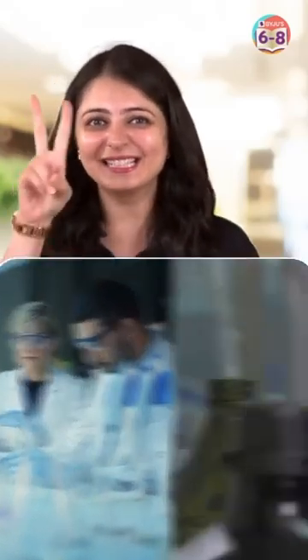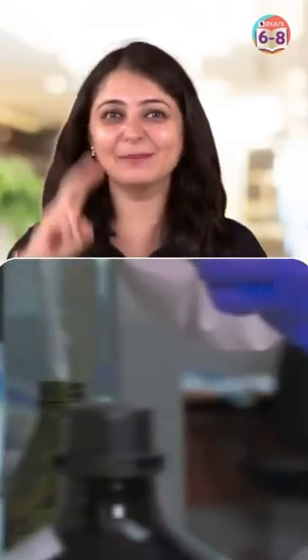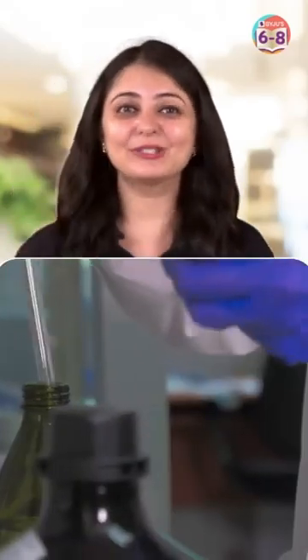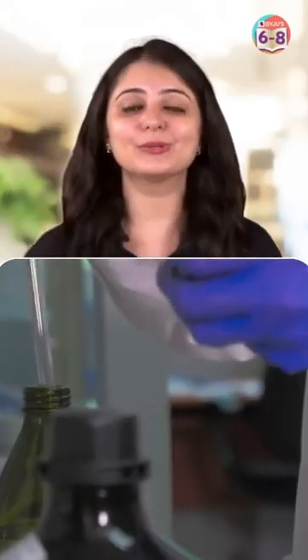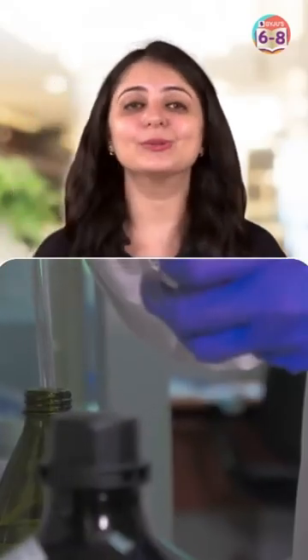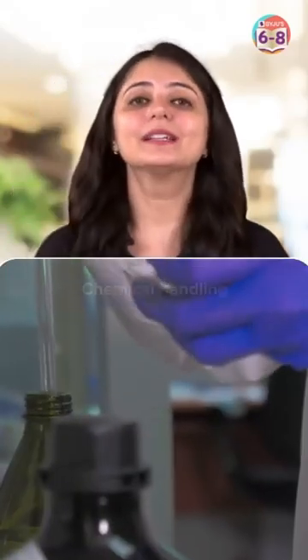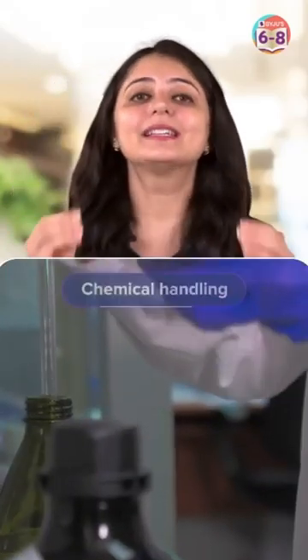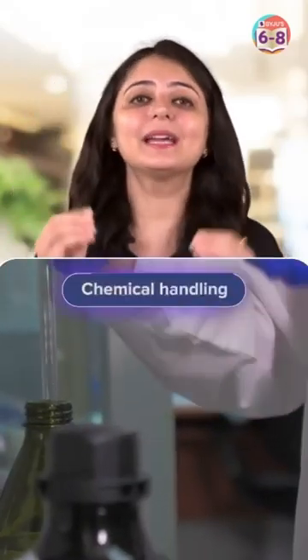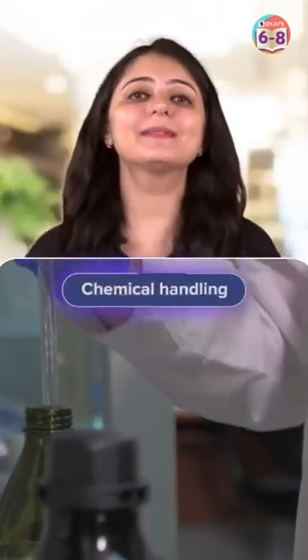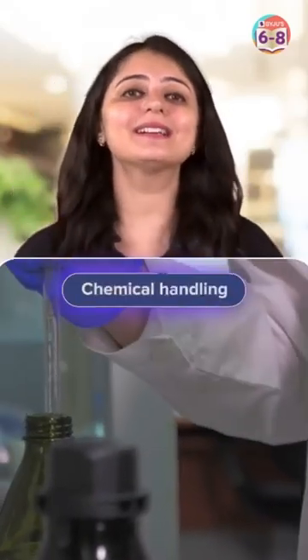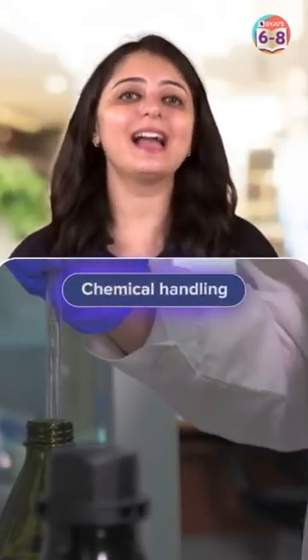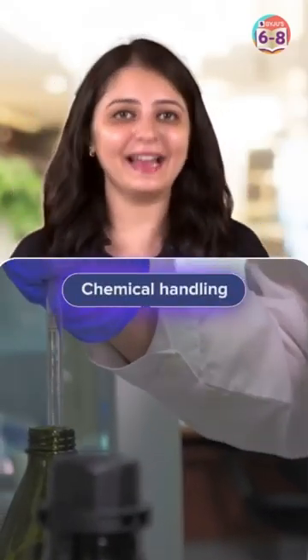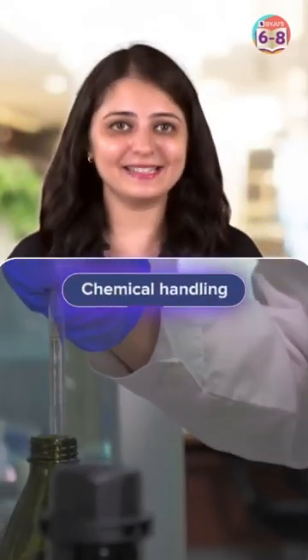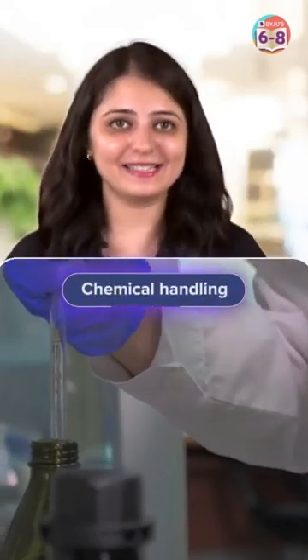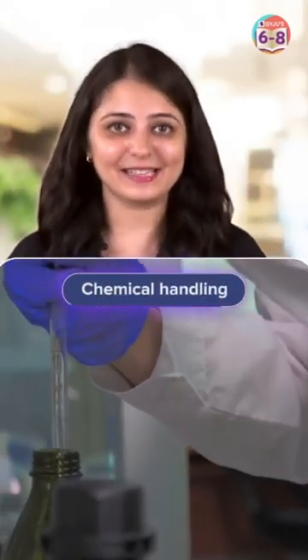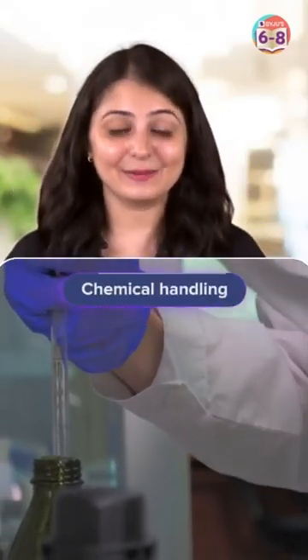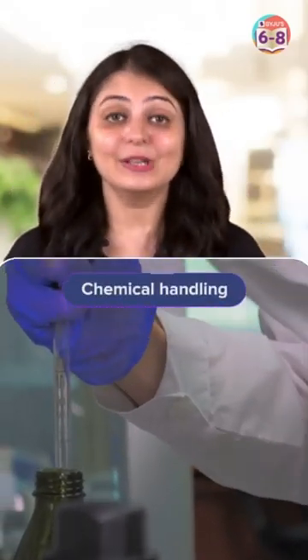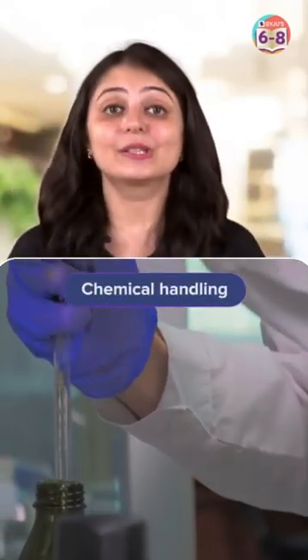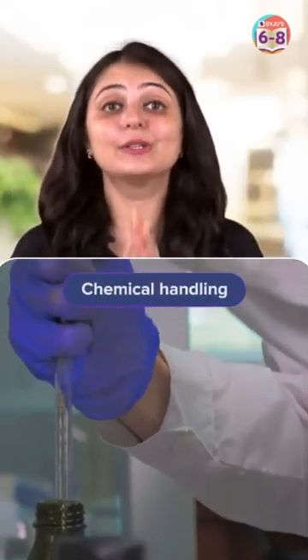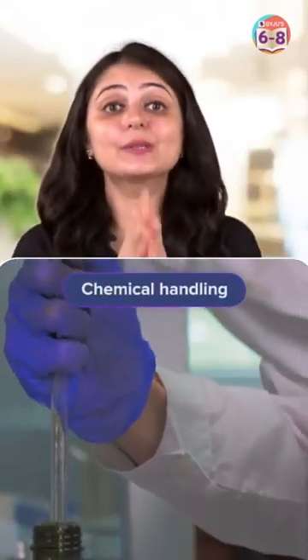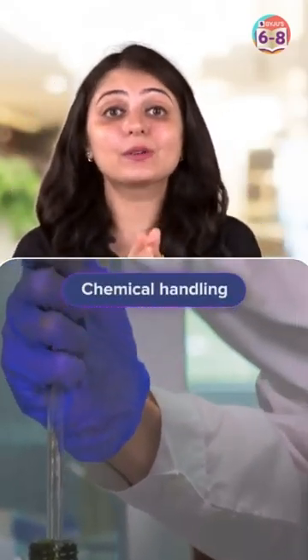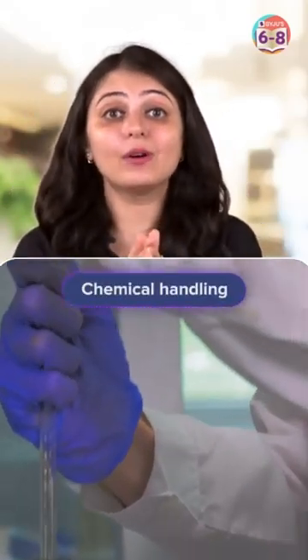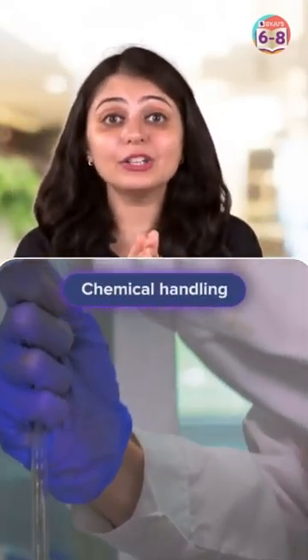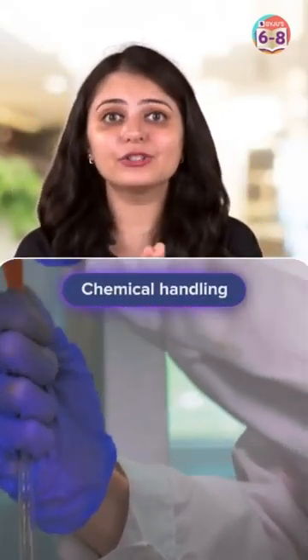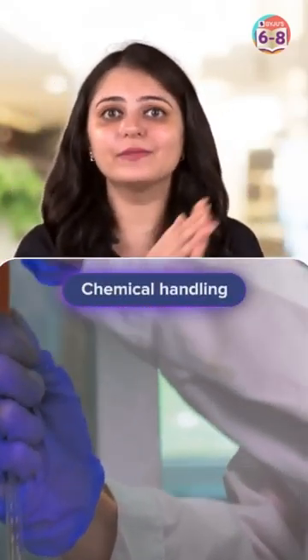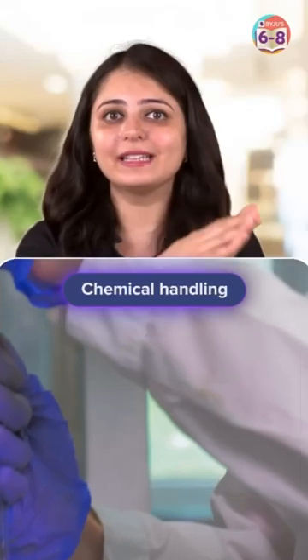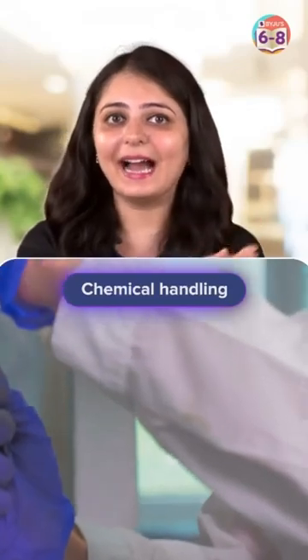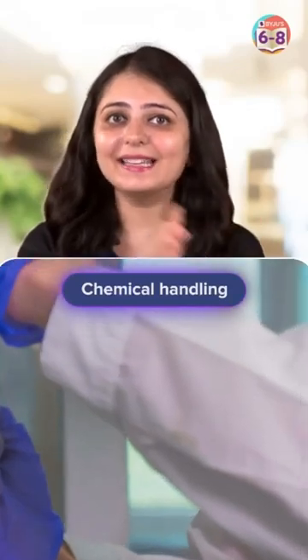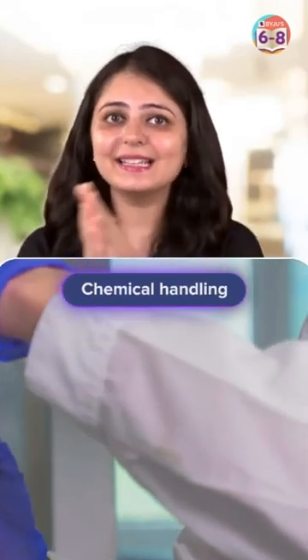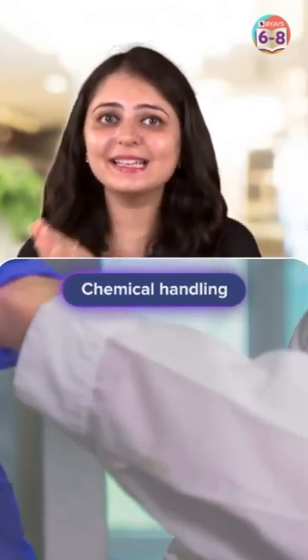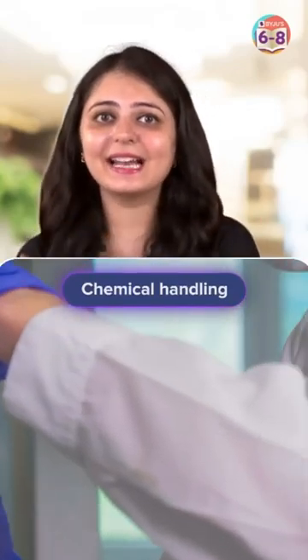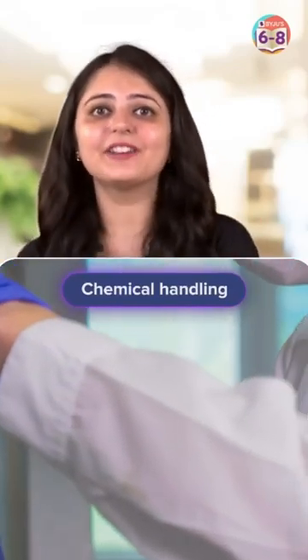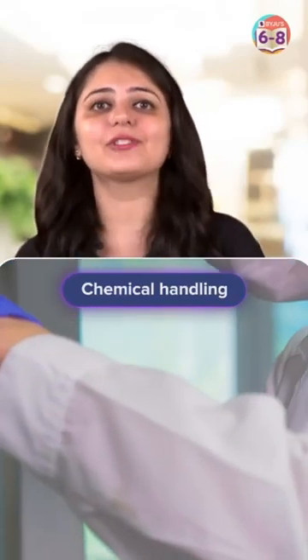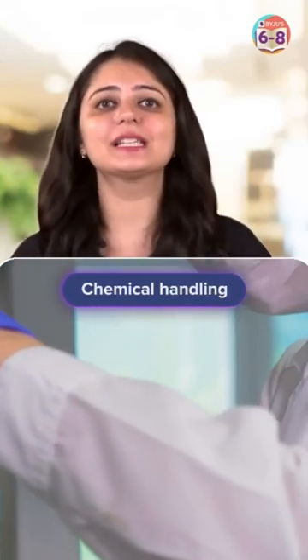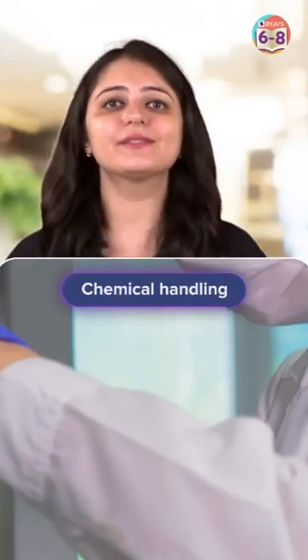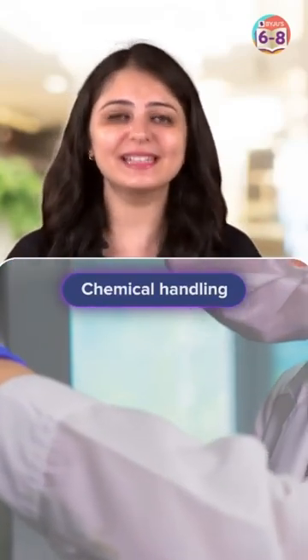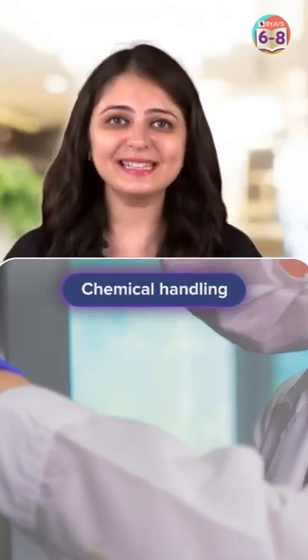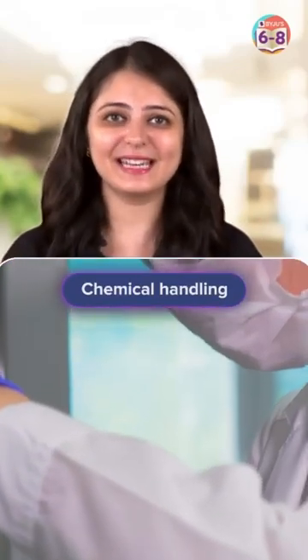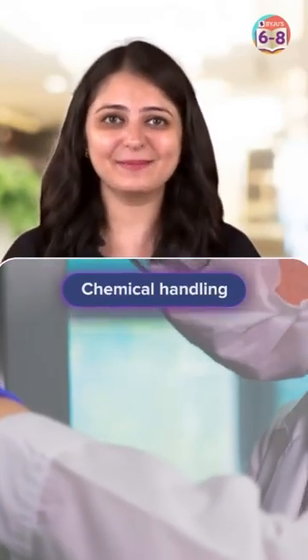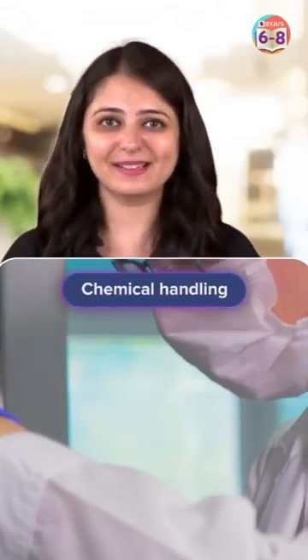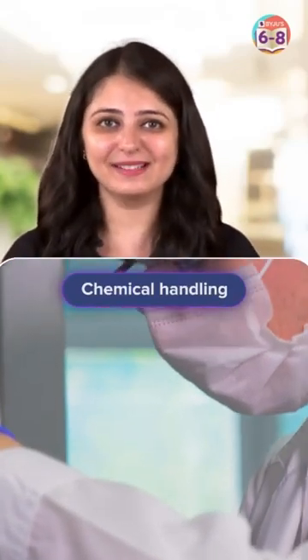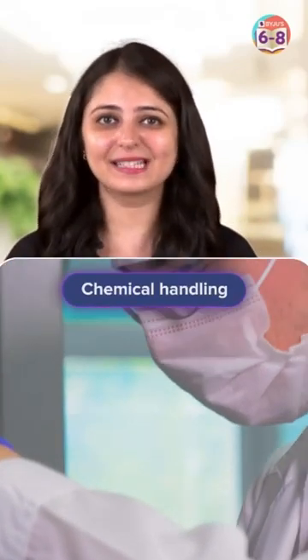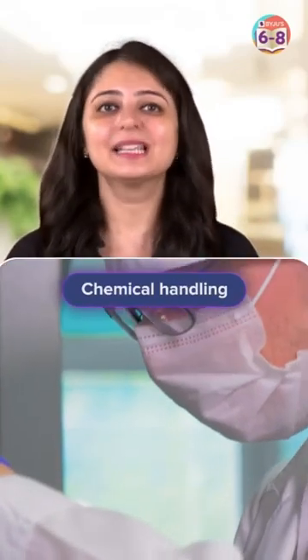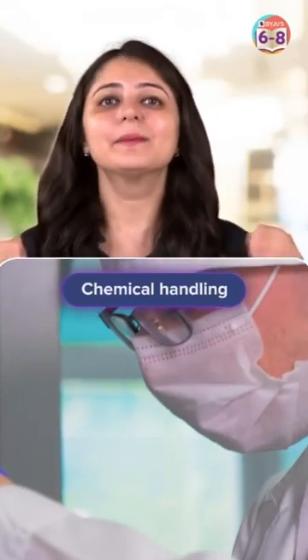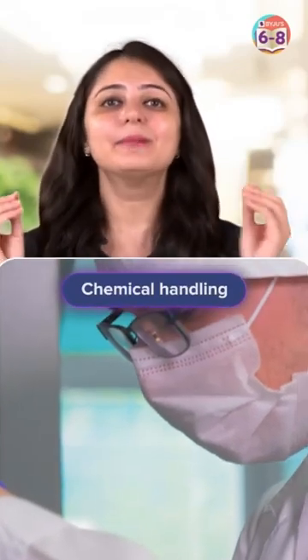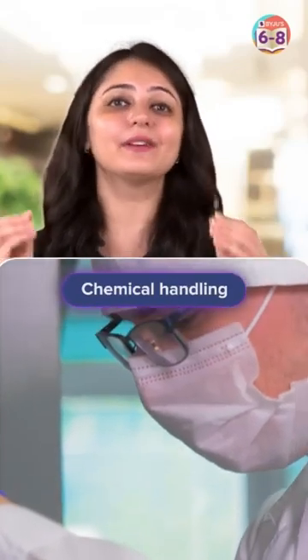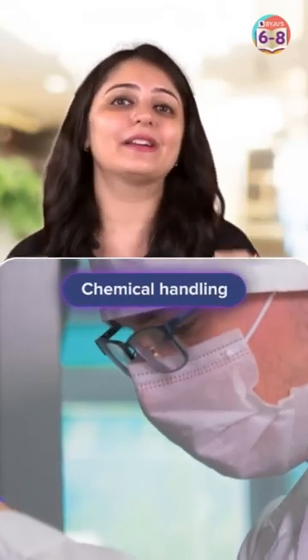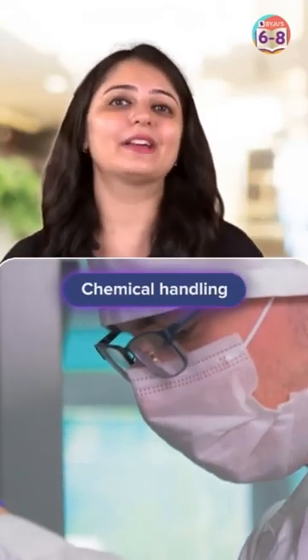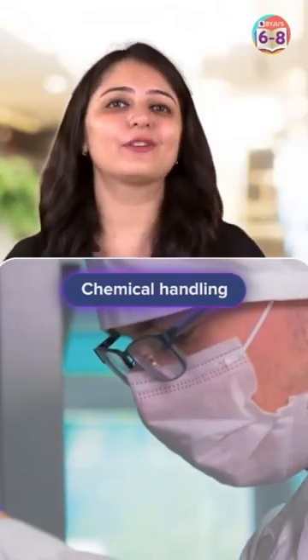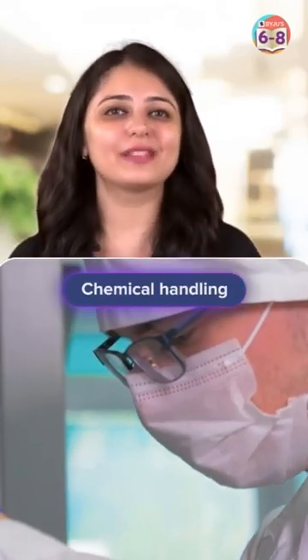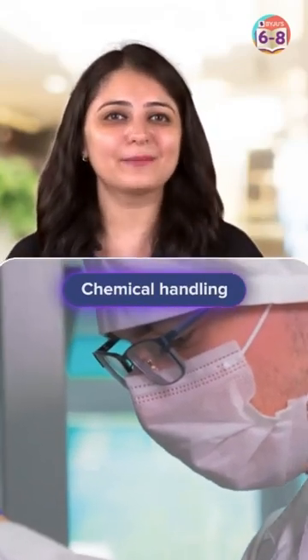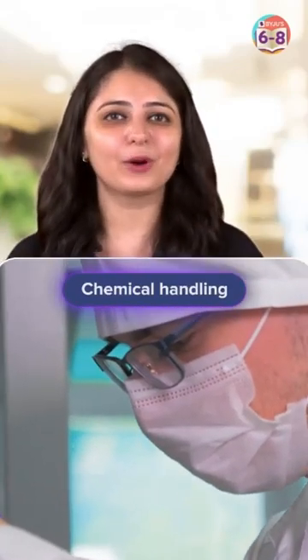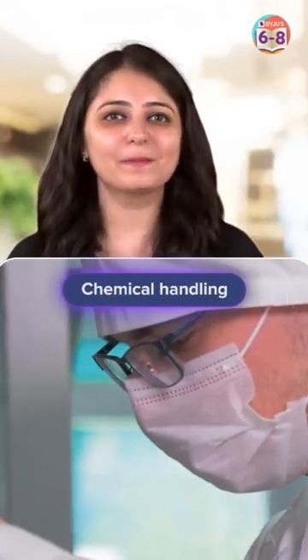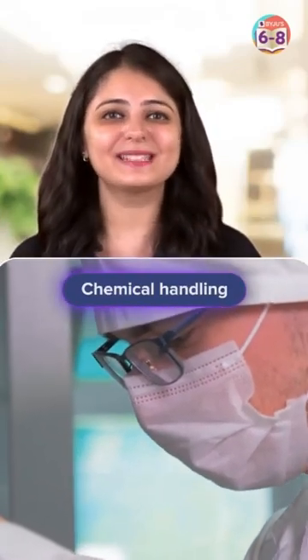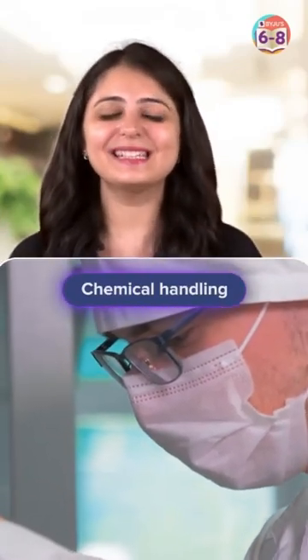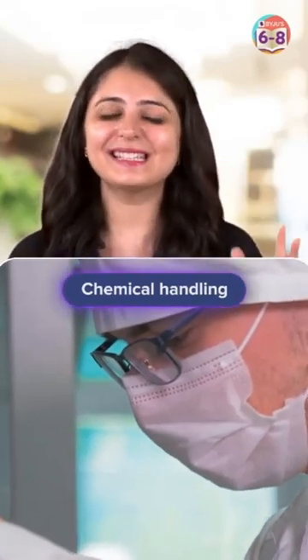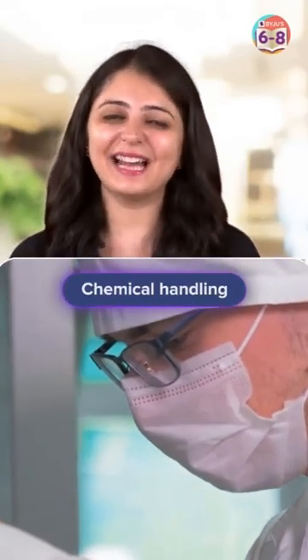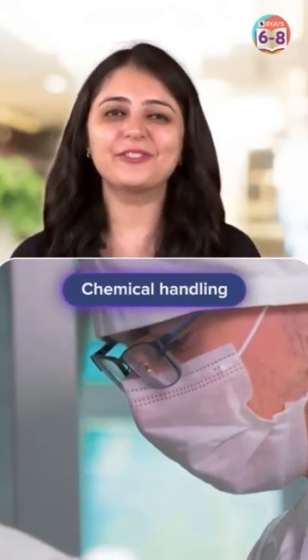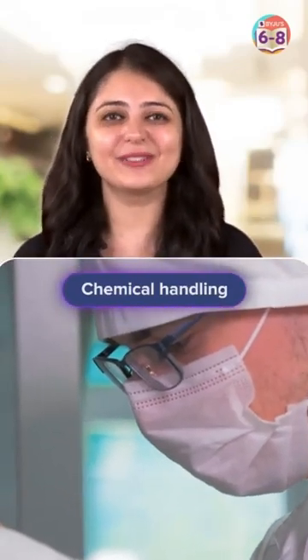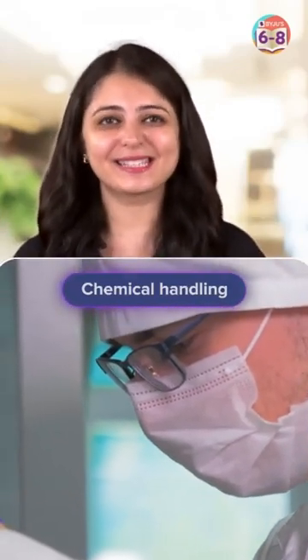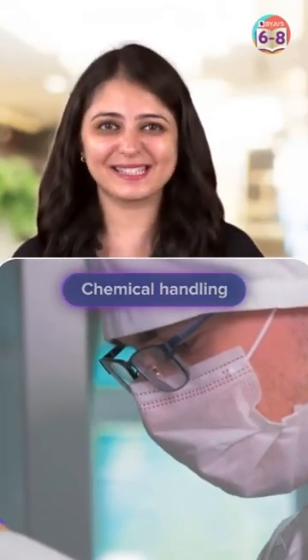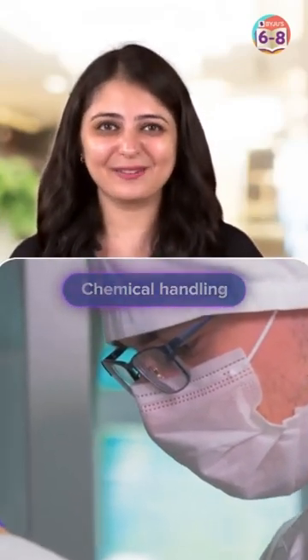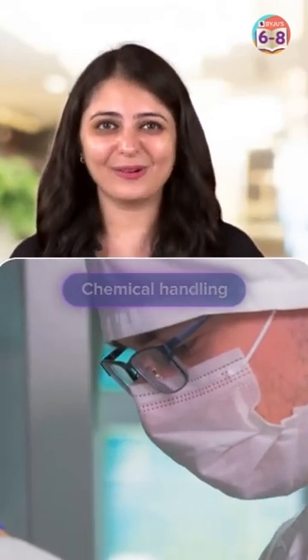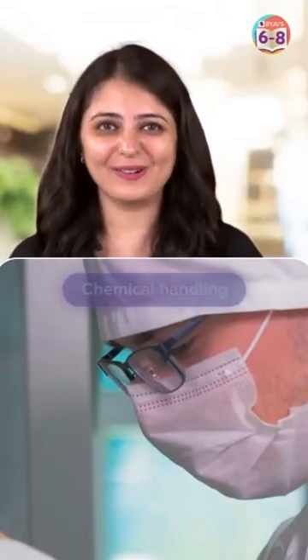2. Chemical Handling. Use caution when handling and transferring chemicals. Be aware of their properties and risks involved.